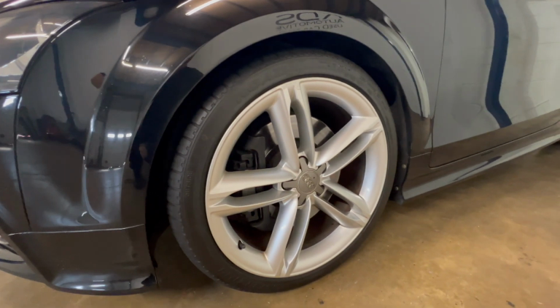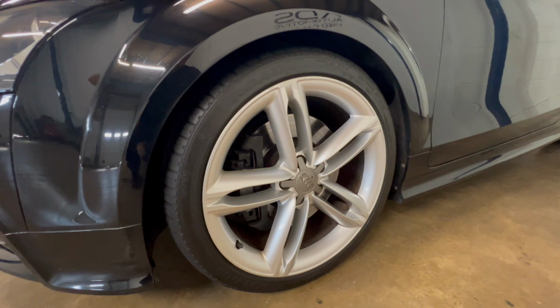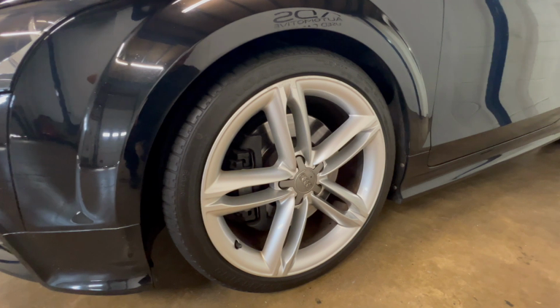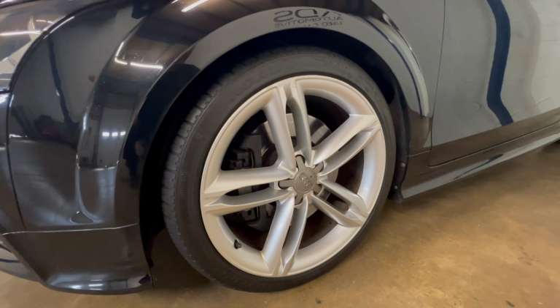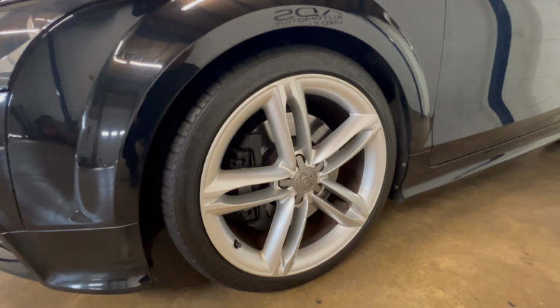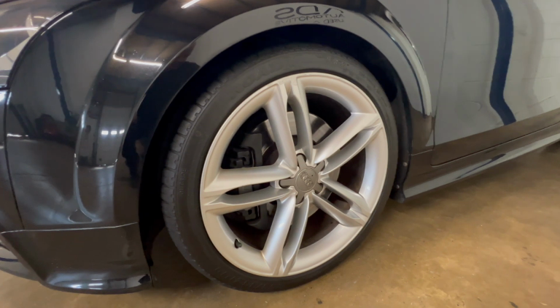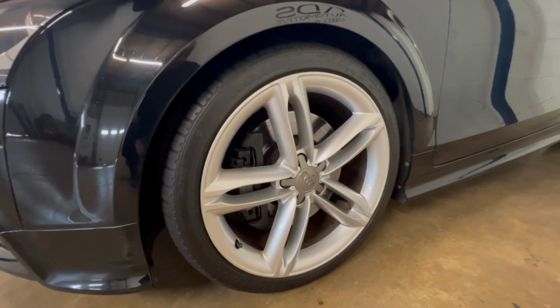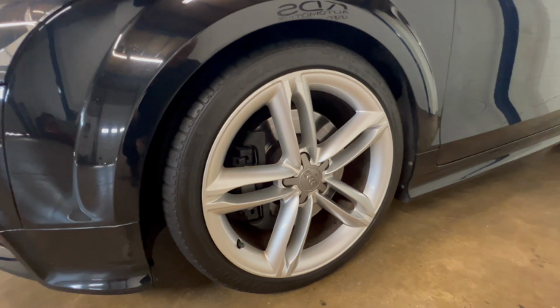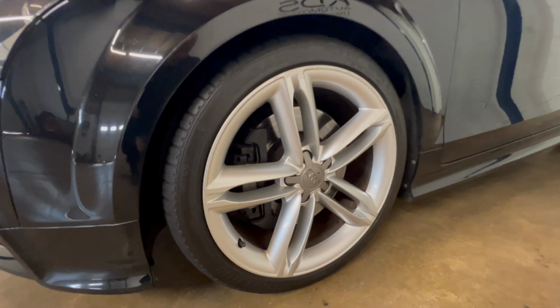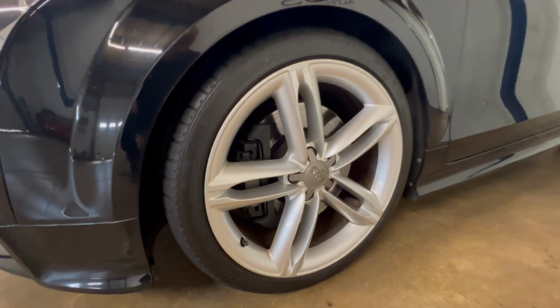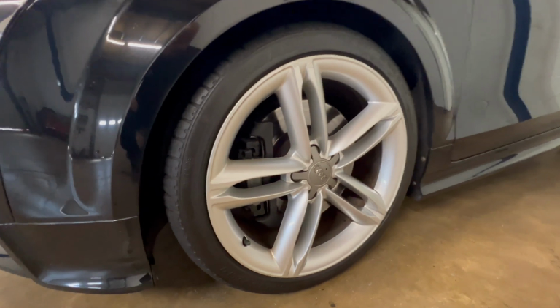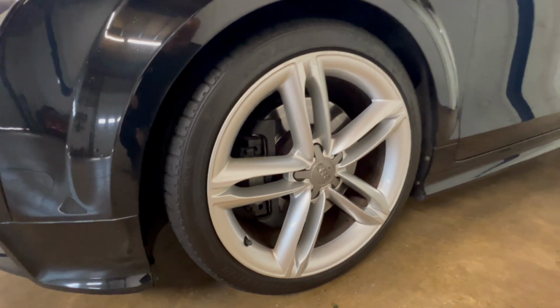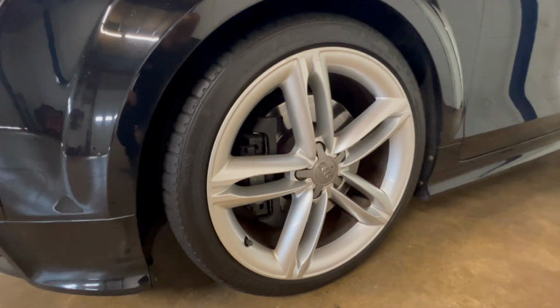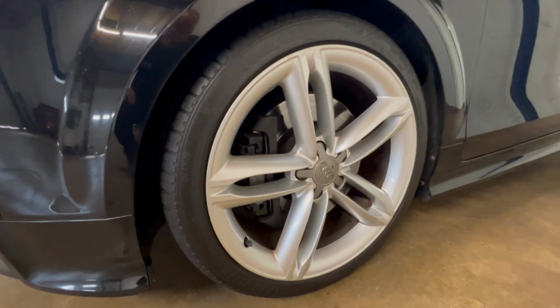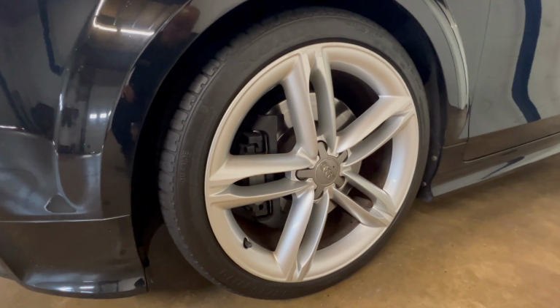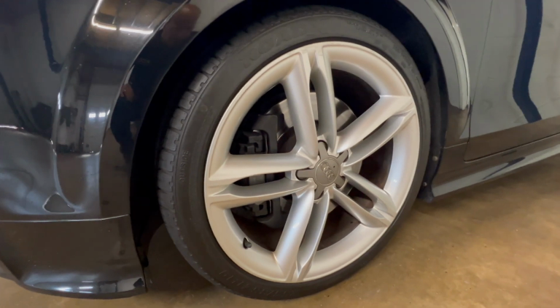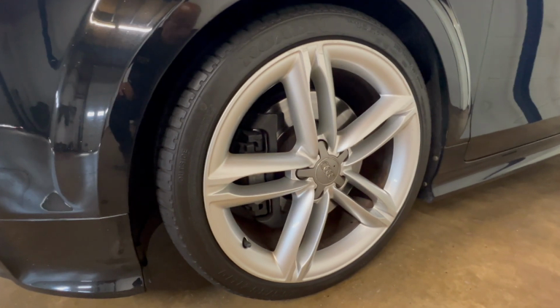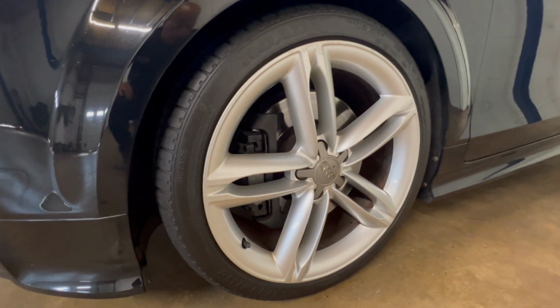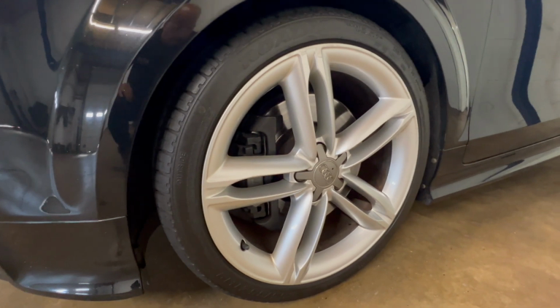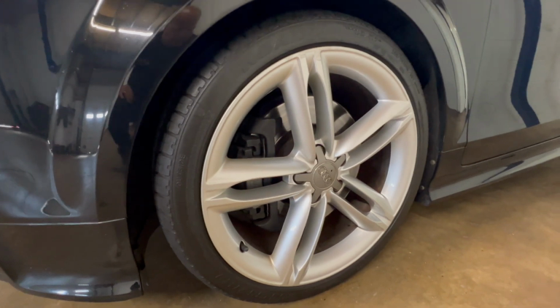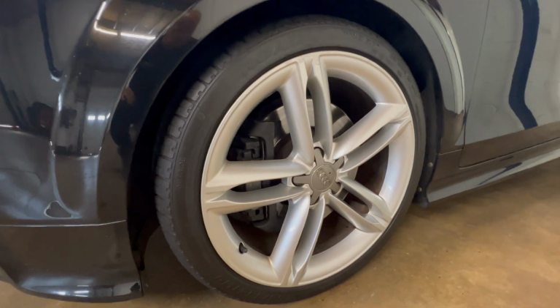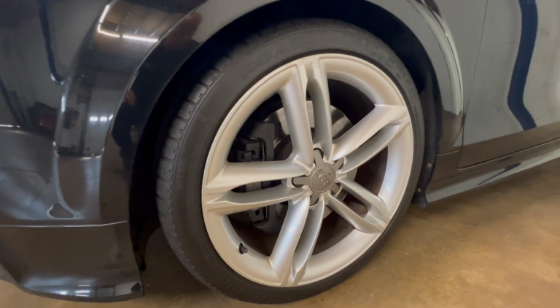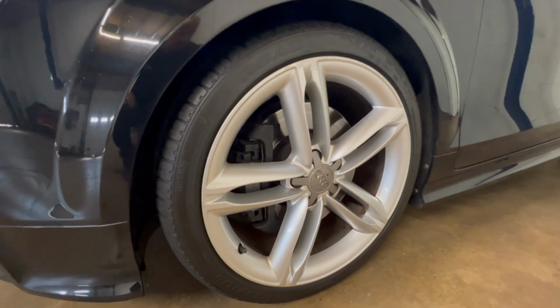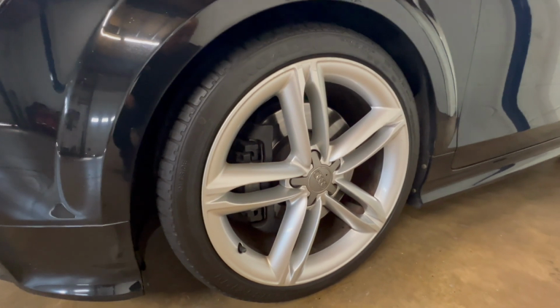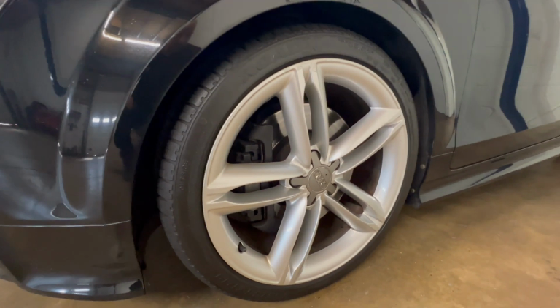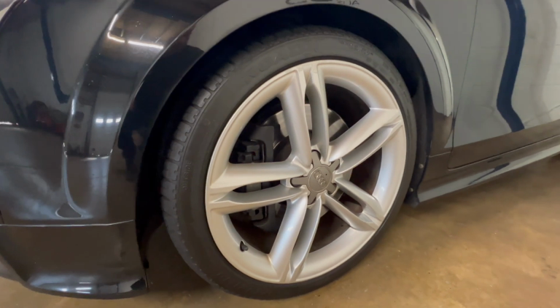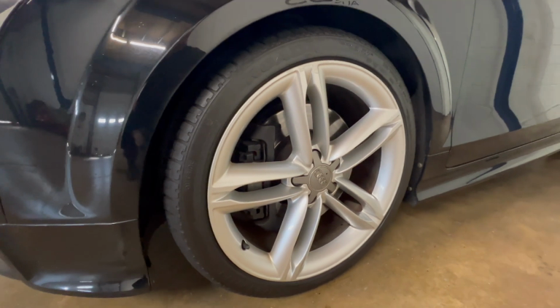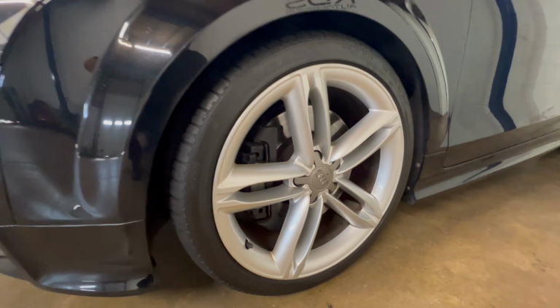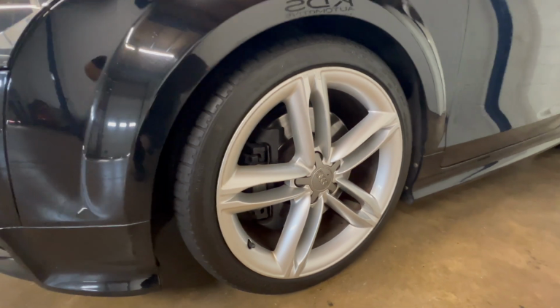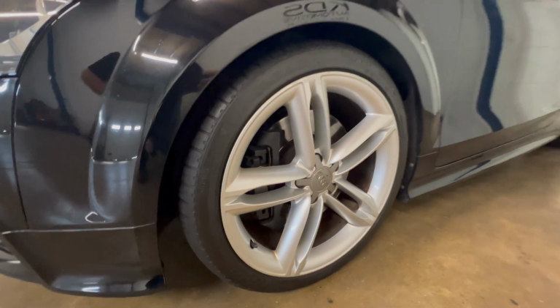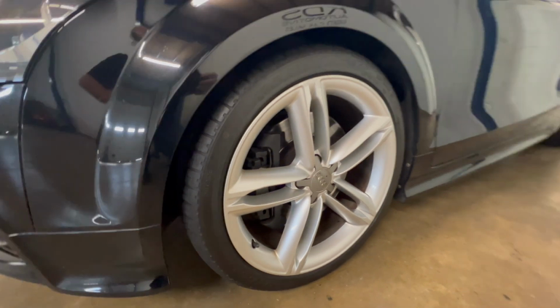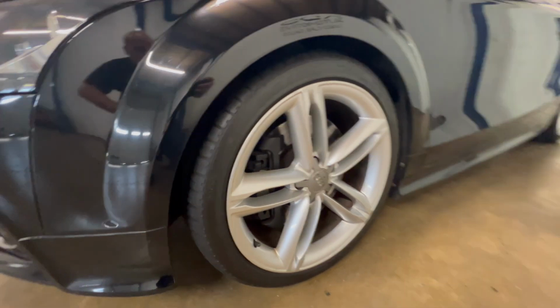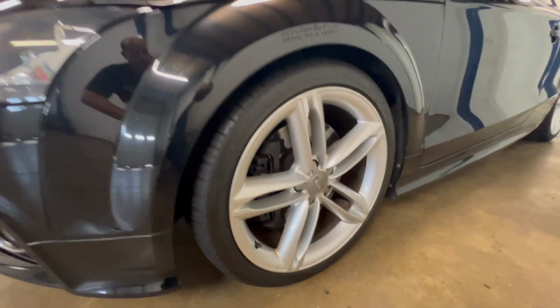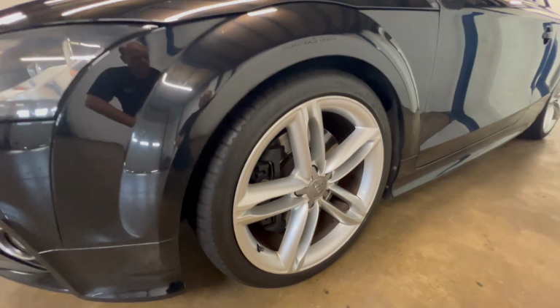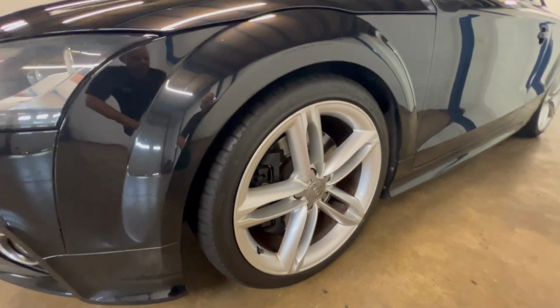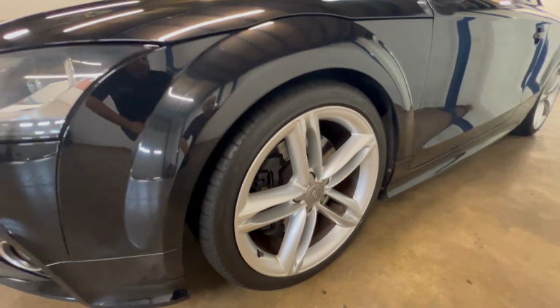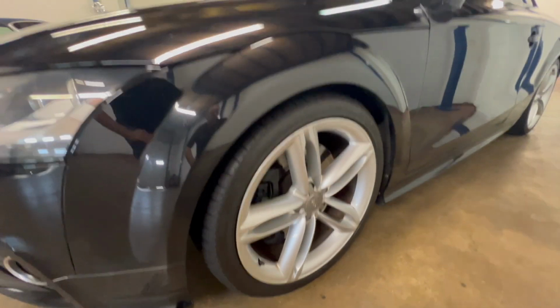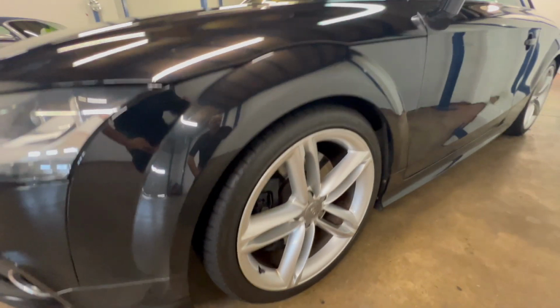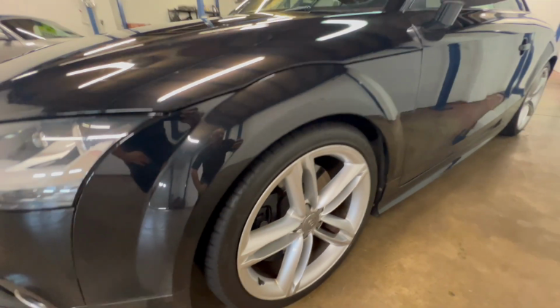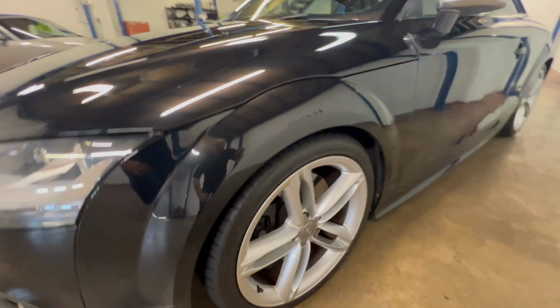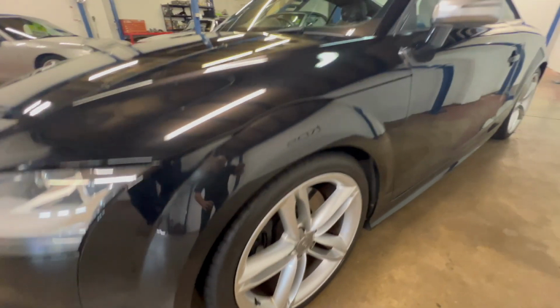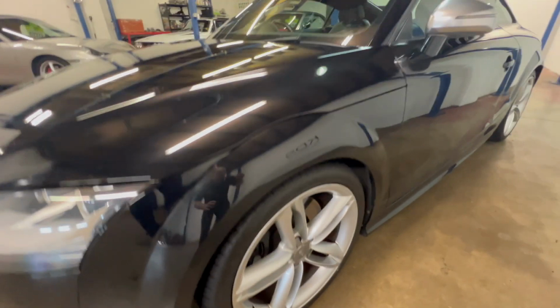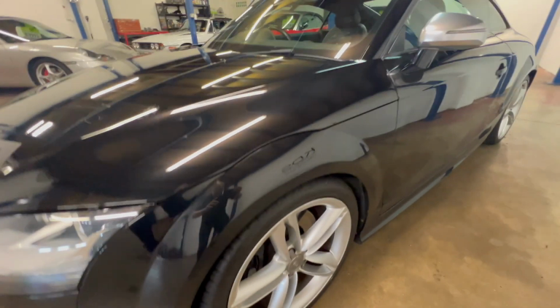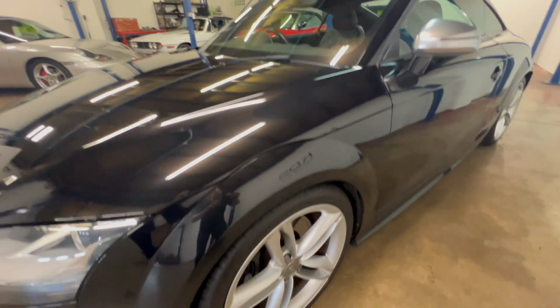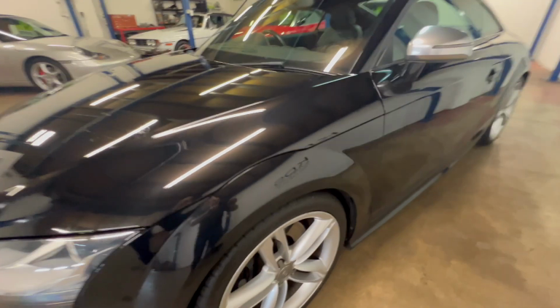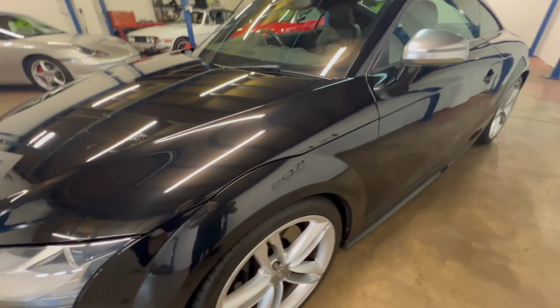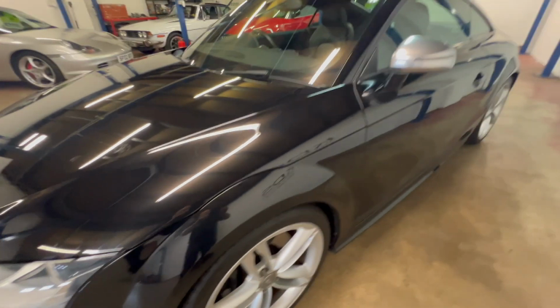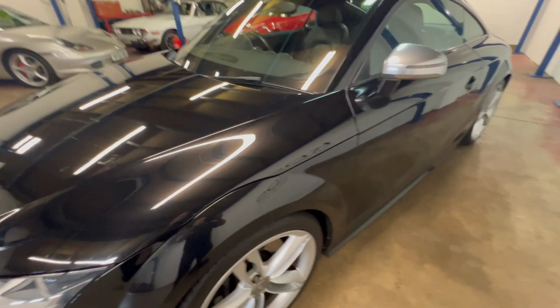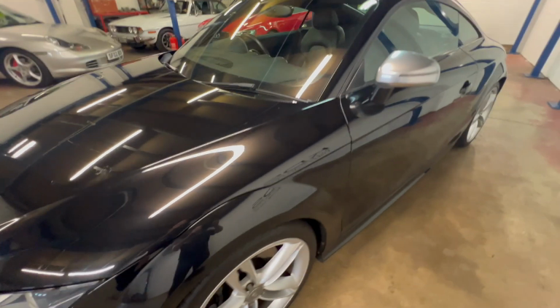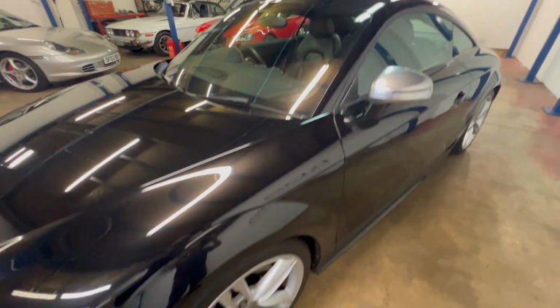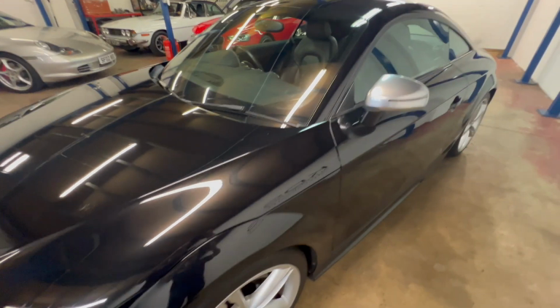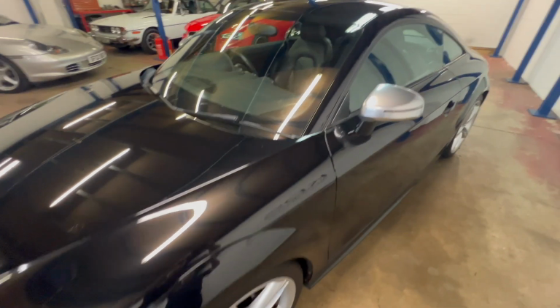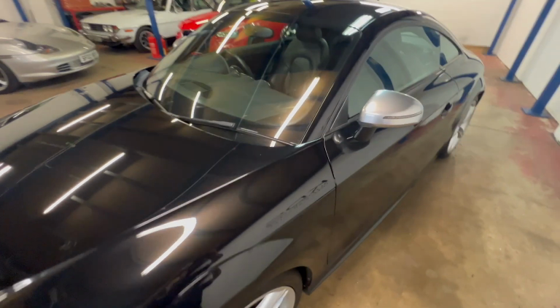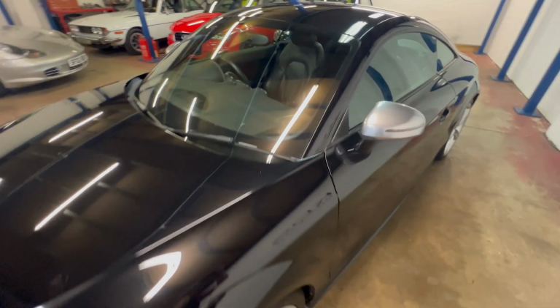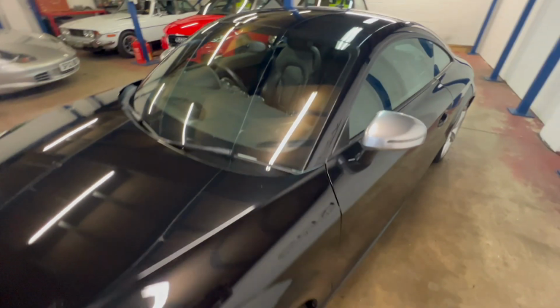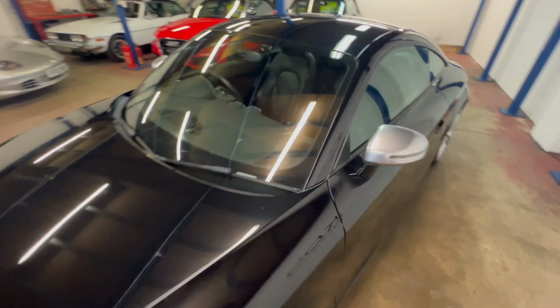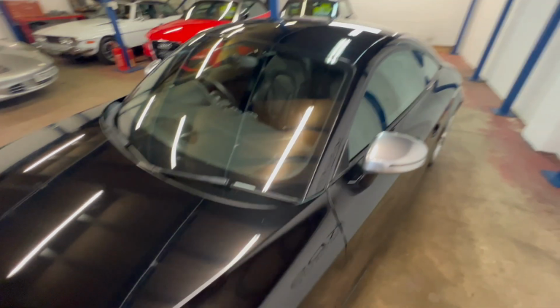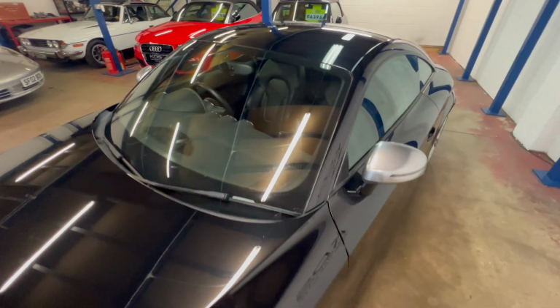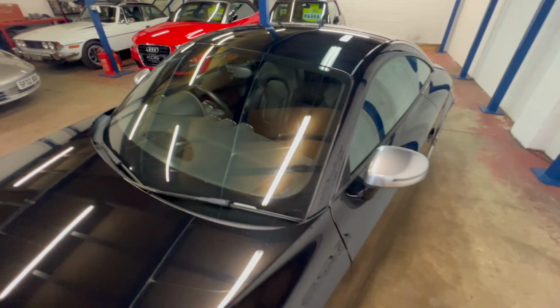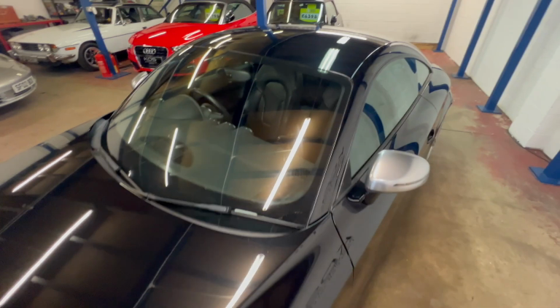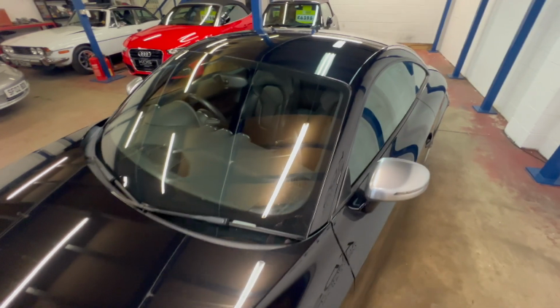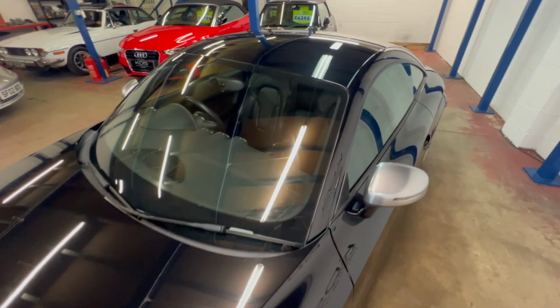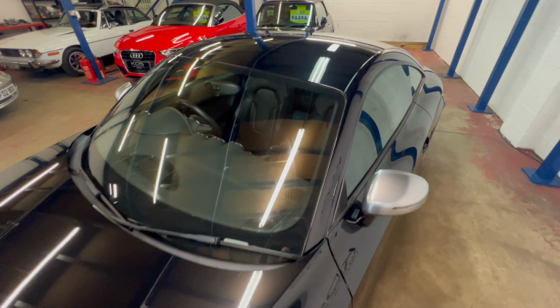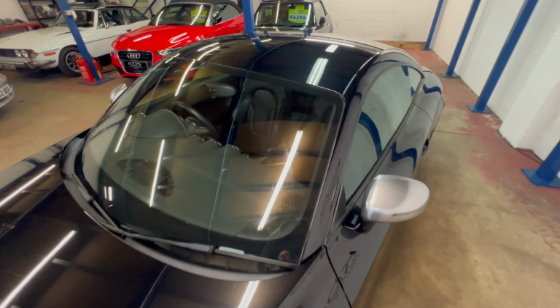Good tires on the front, got nearly new tires on the rear. A few little marks on the wheels but nothing too major.